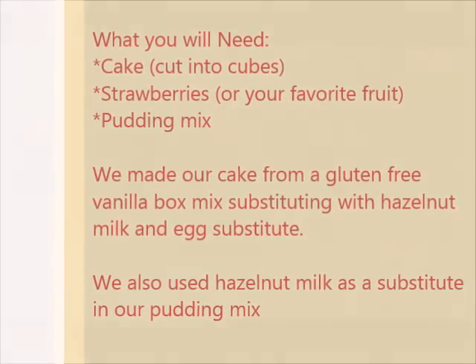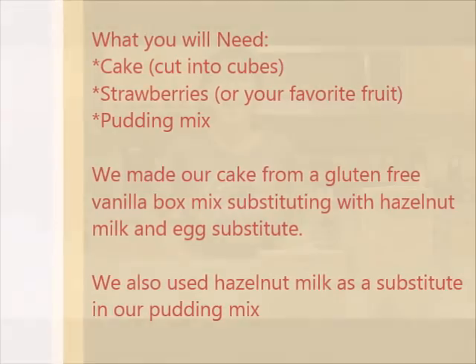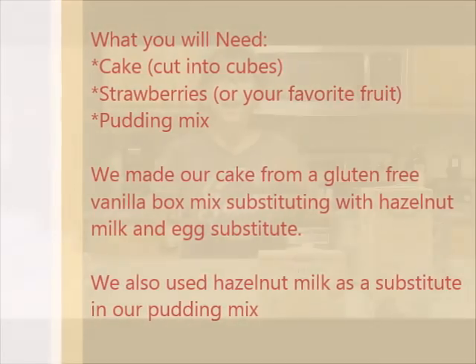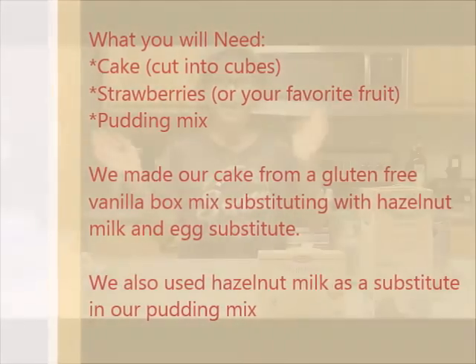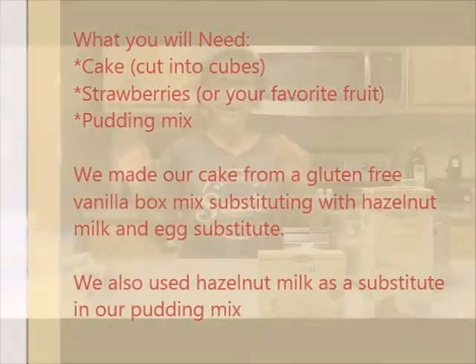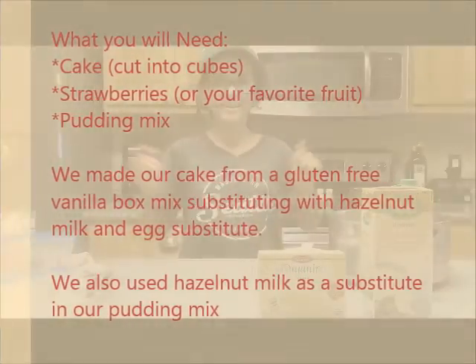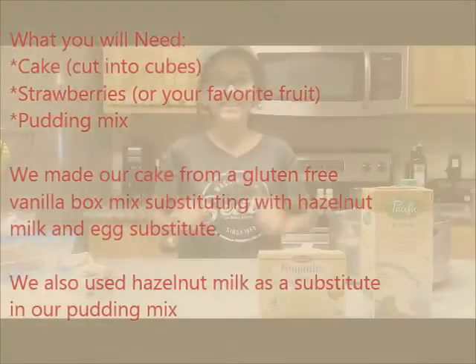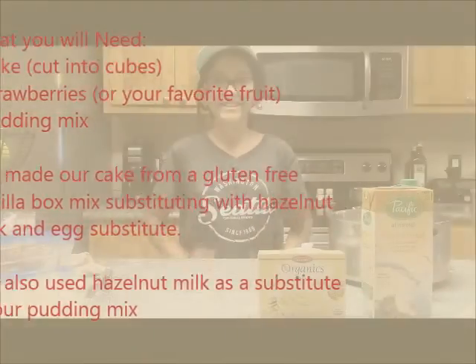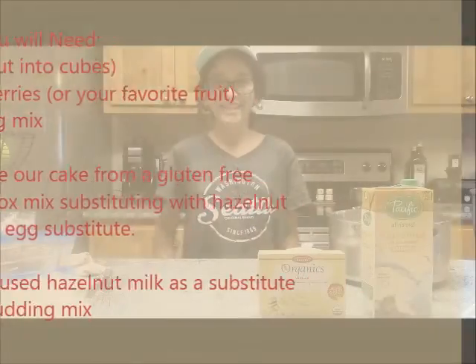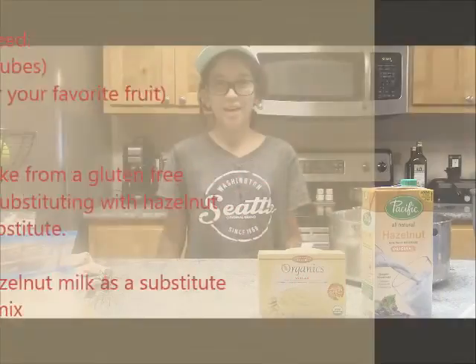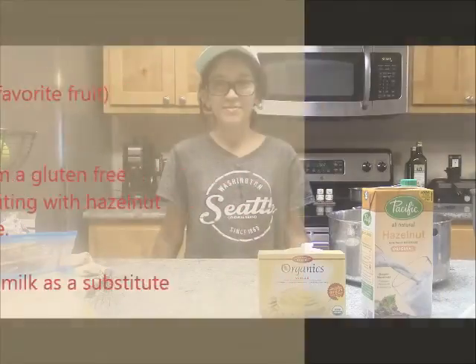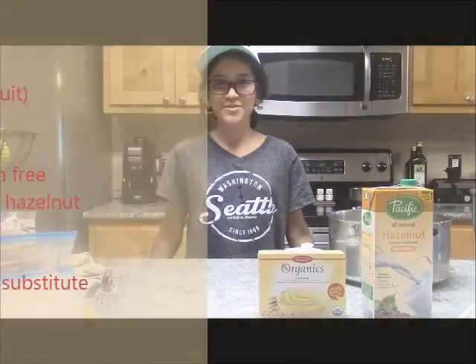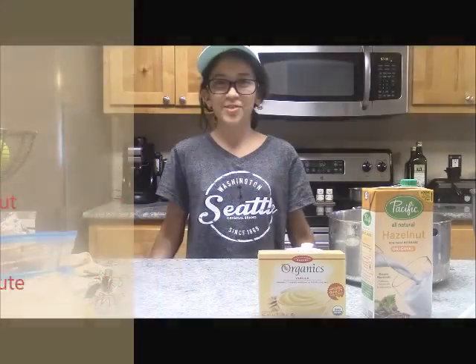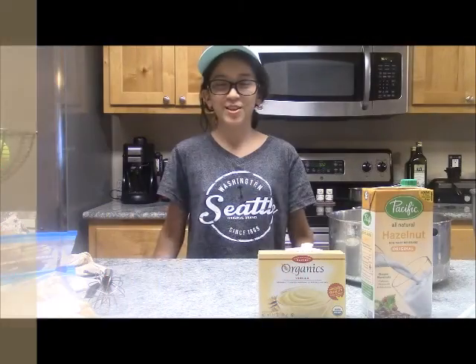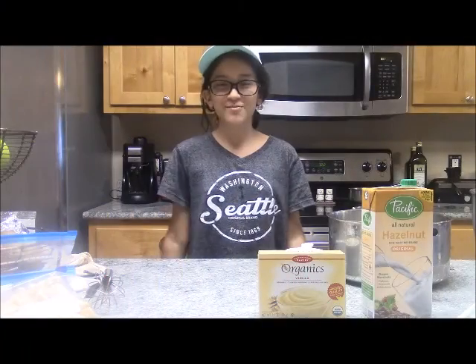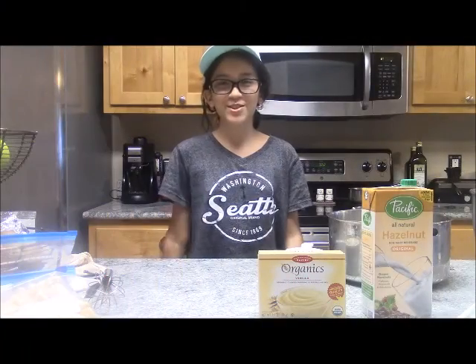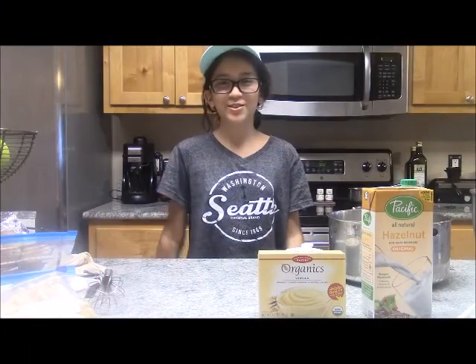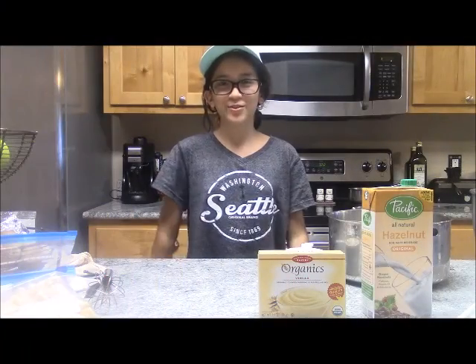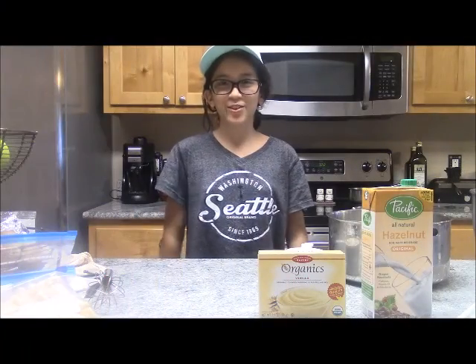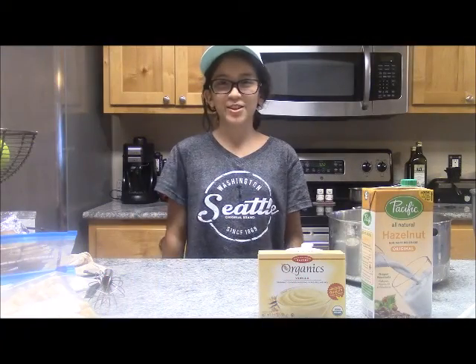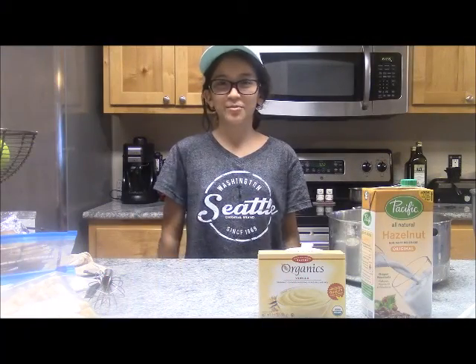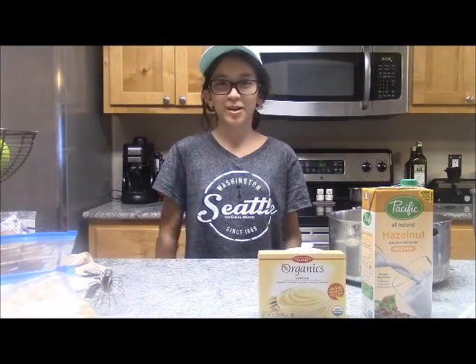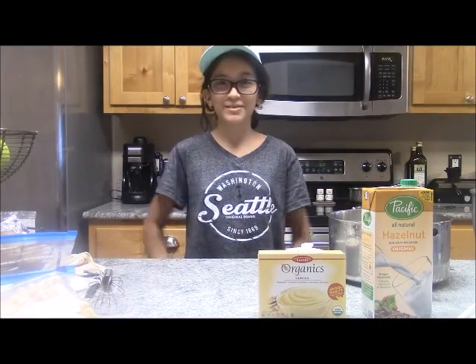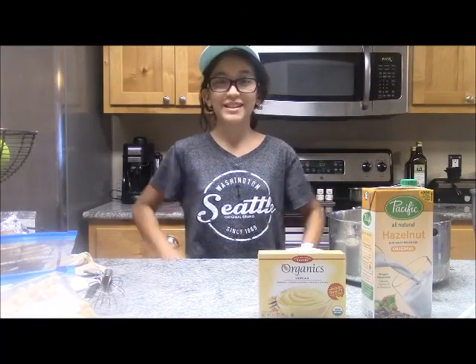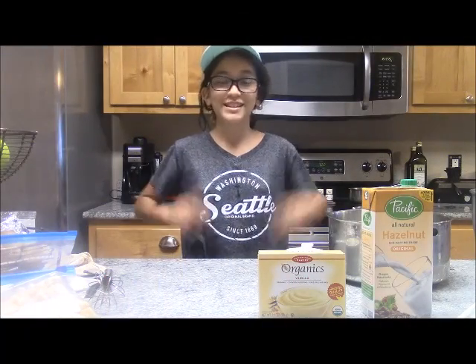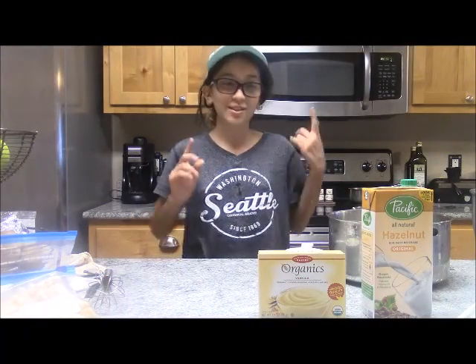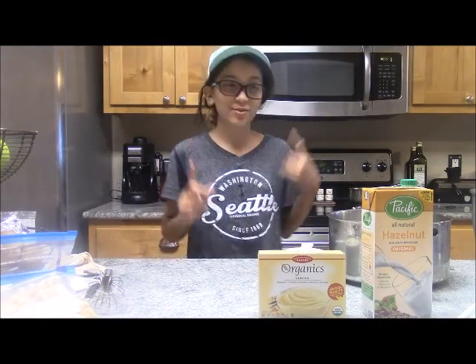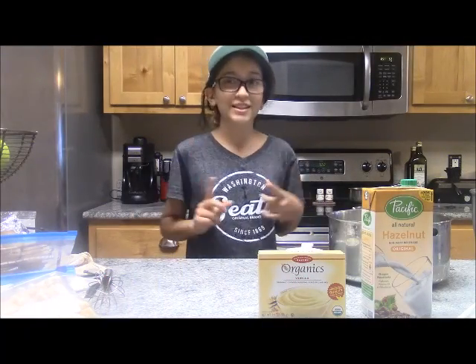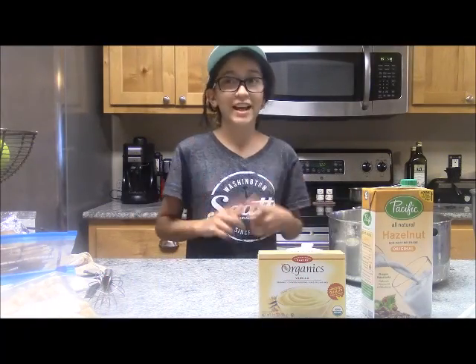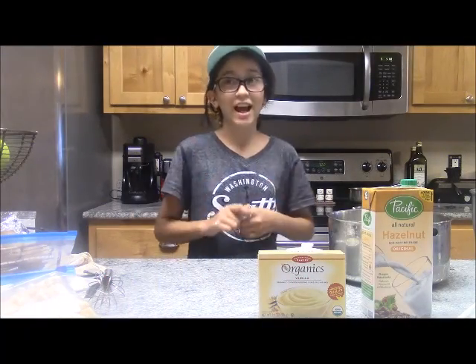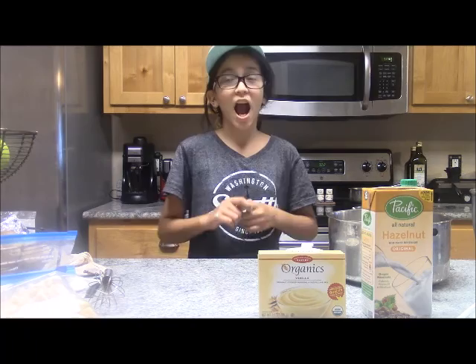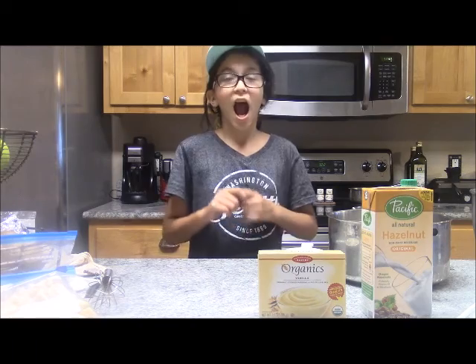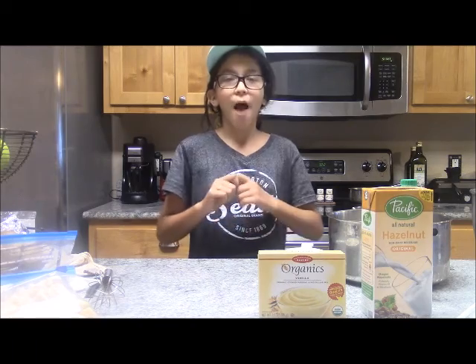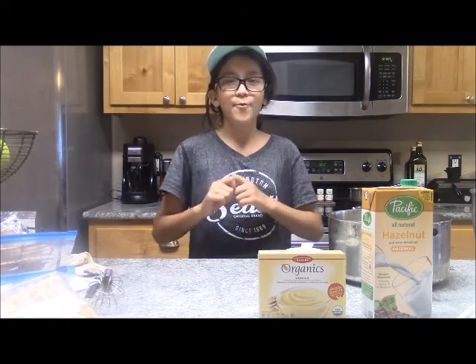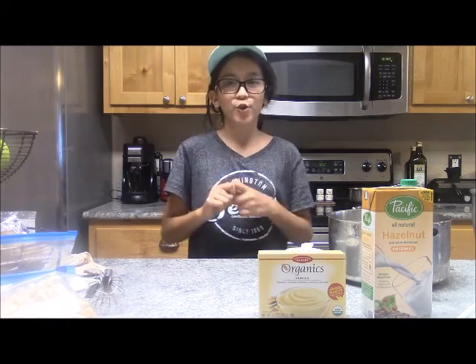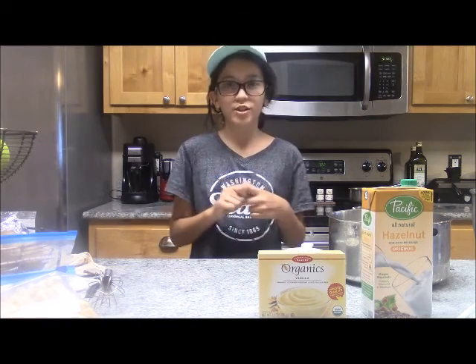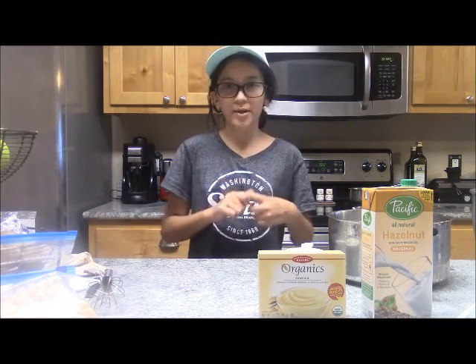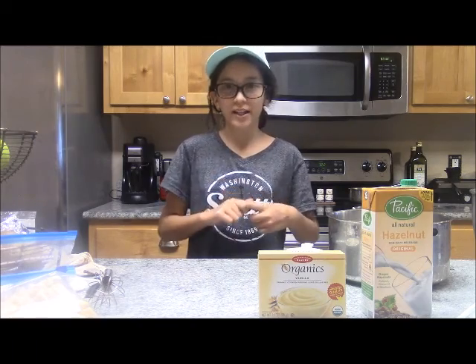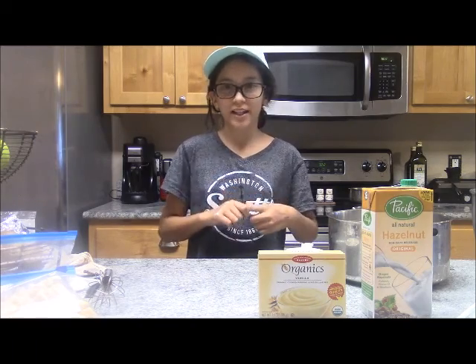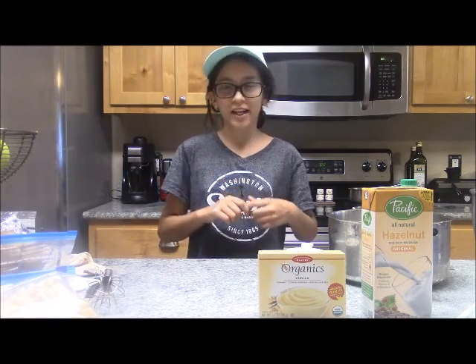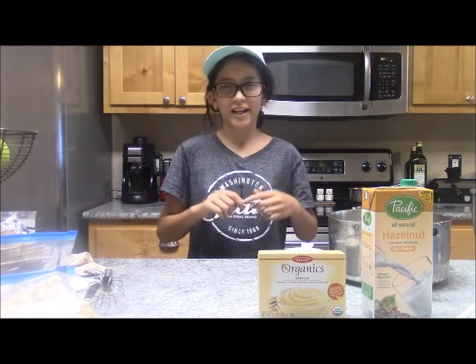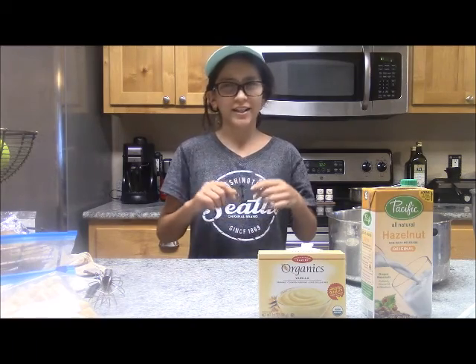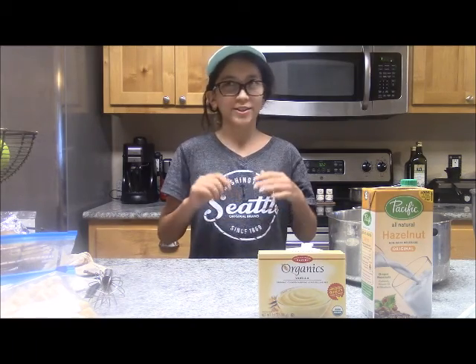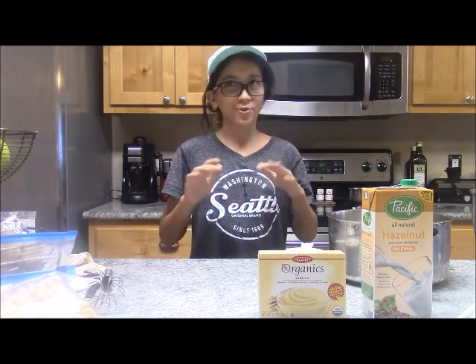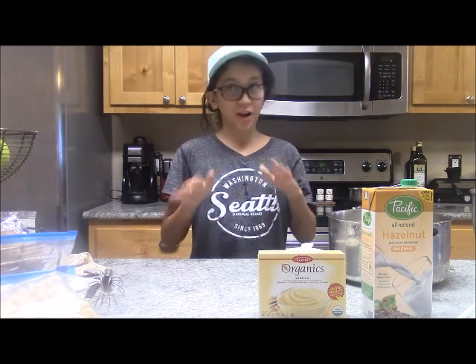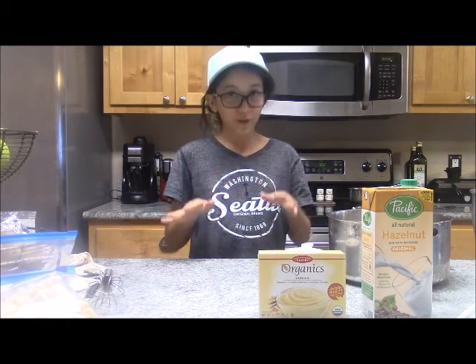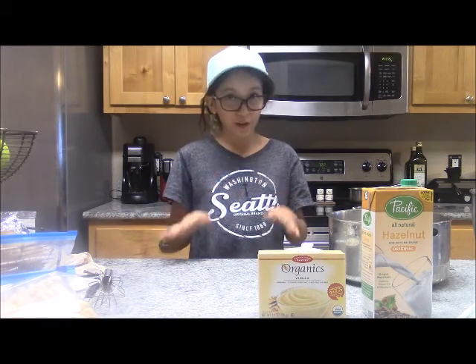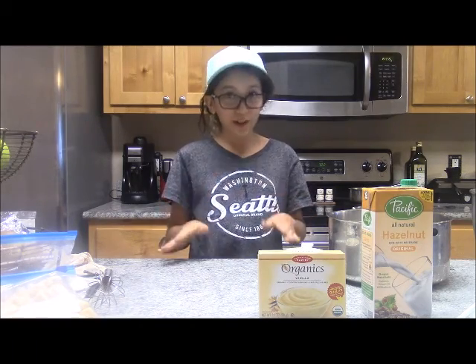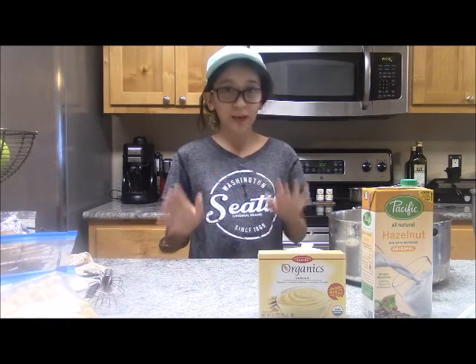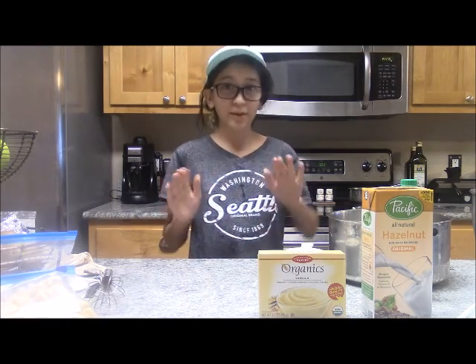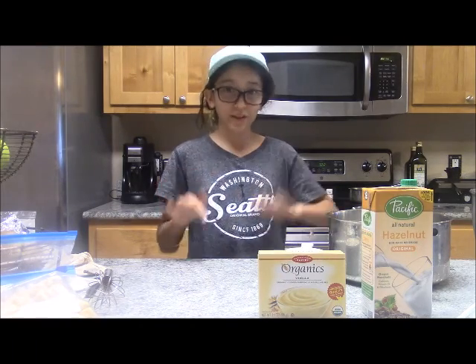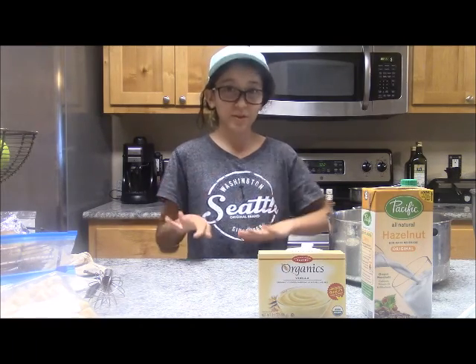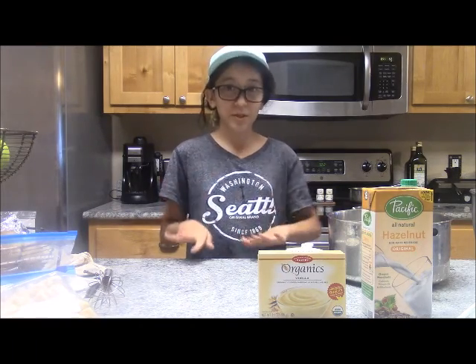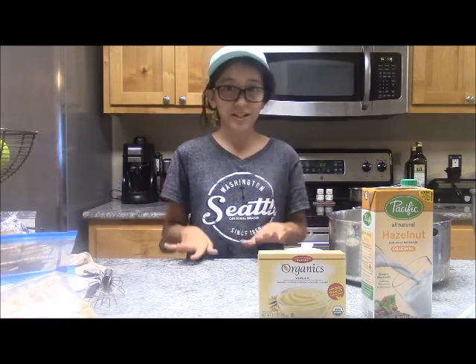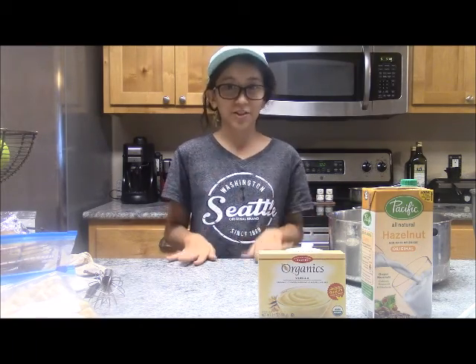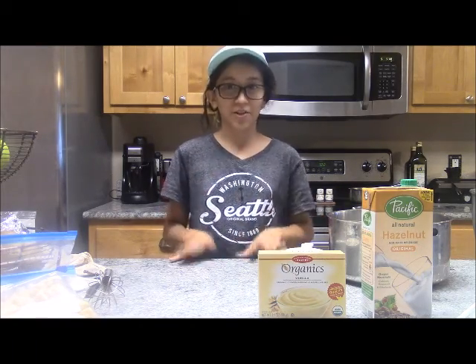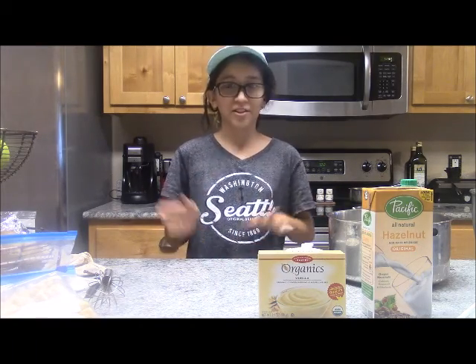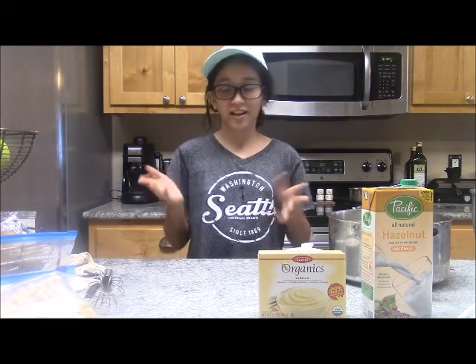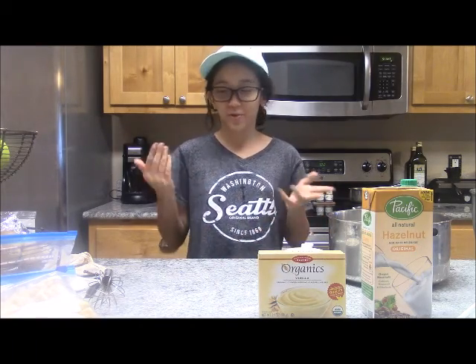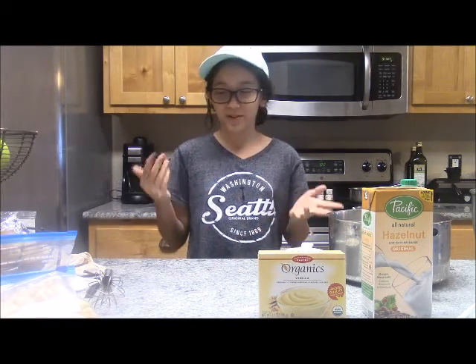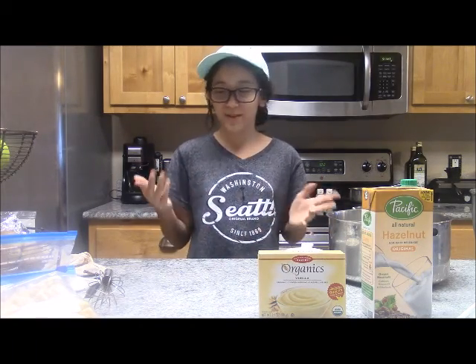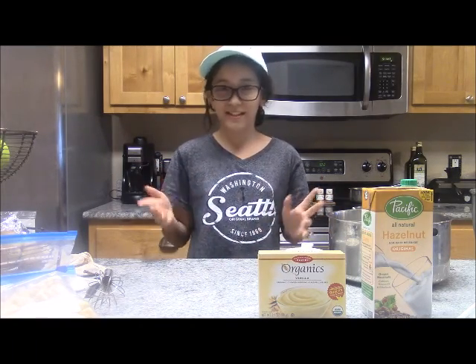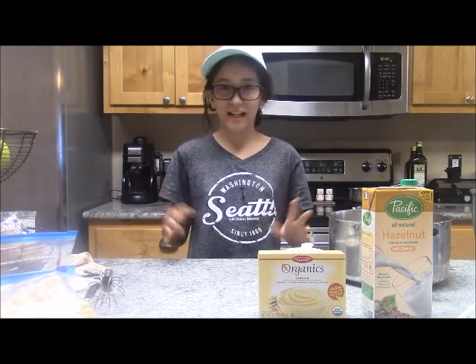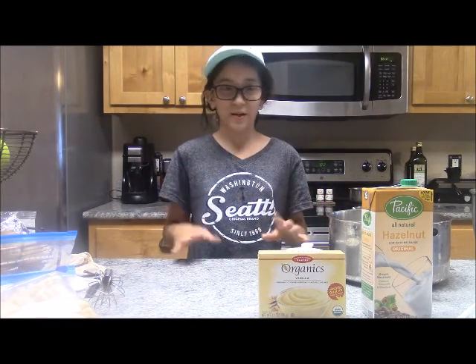Hey guys, it's Gabby. Welcome to Gluten for Young Youngs. So today I'm going to be making a trifle, I believe is what it's called. I always mess that up.